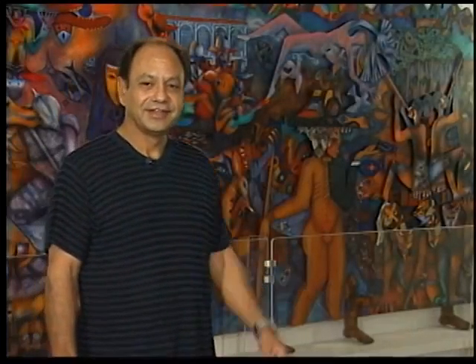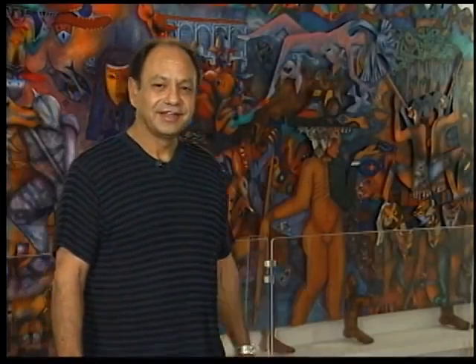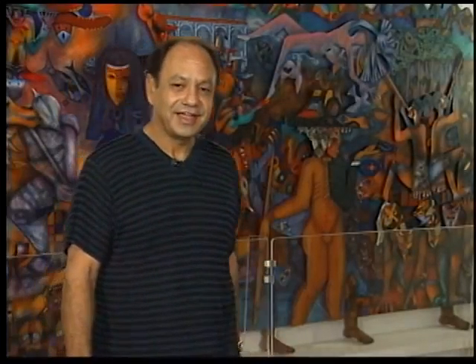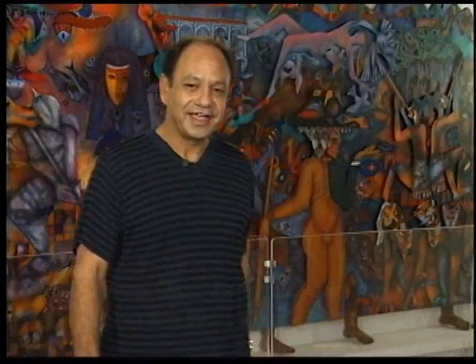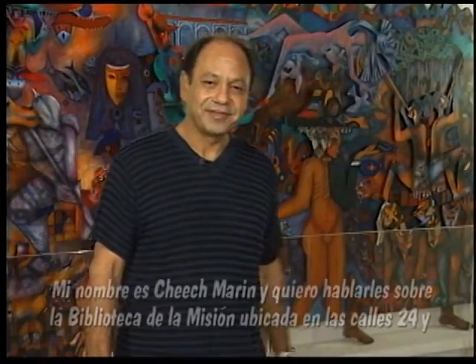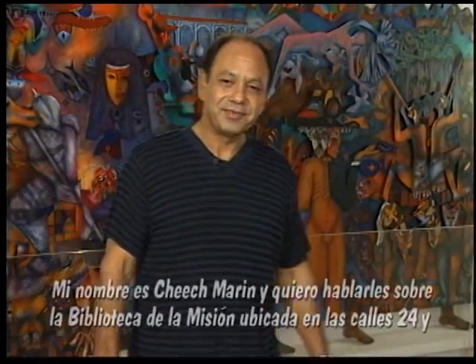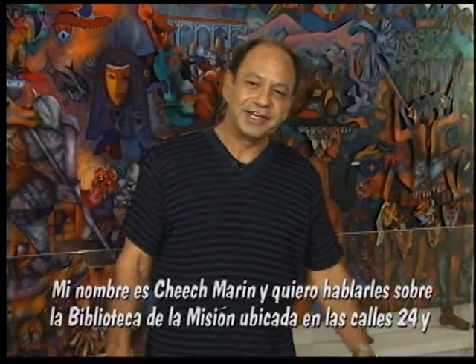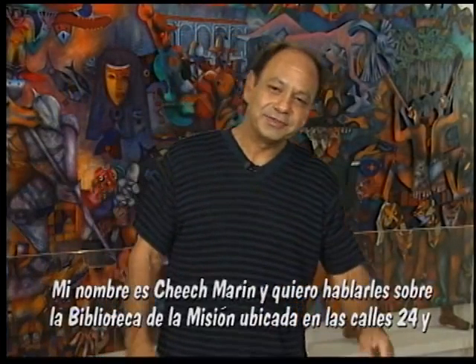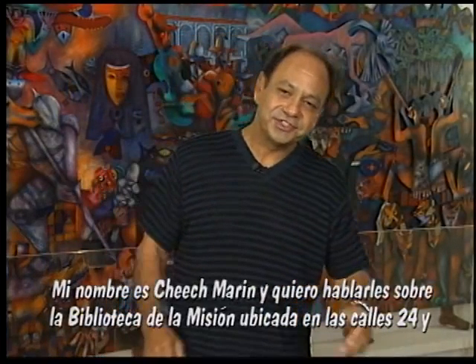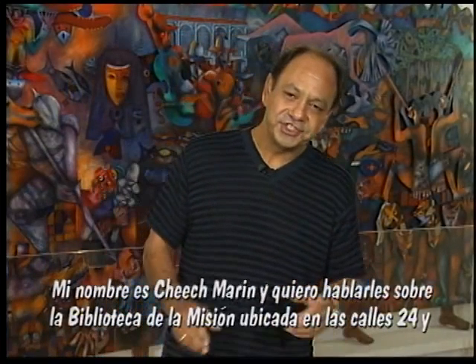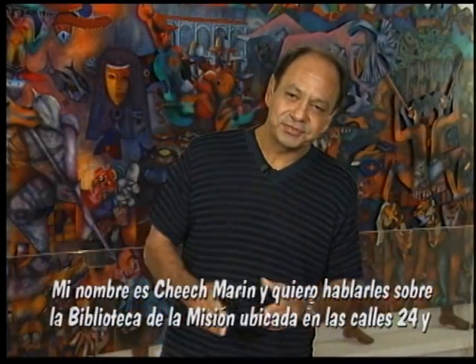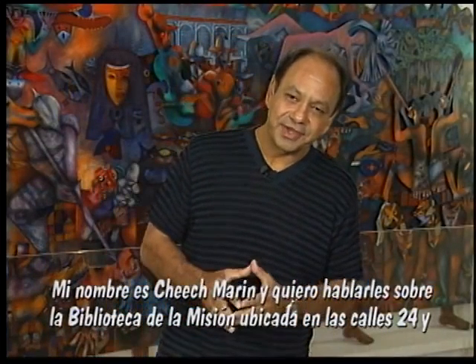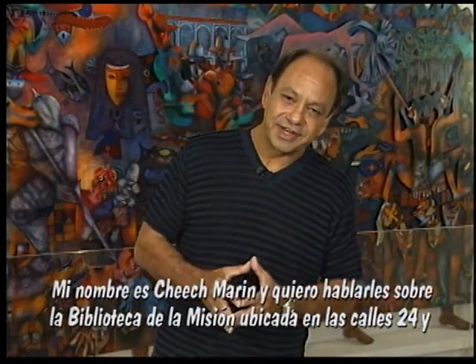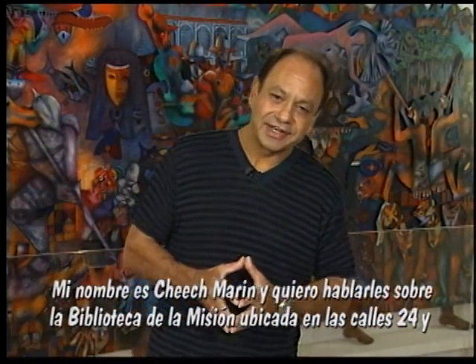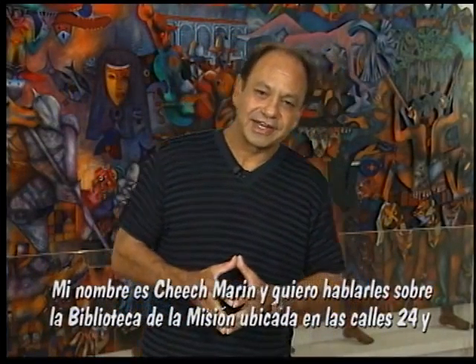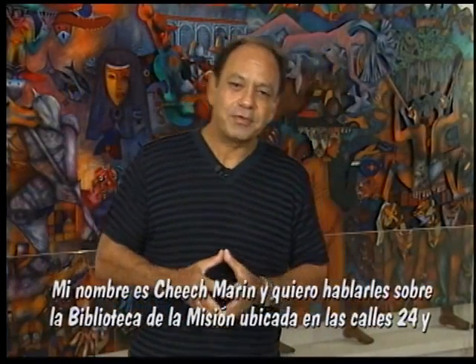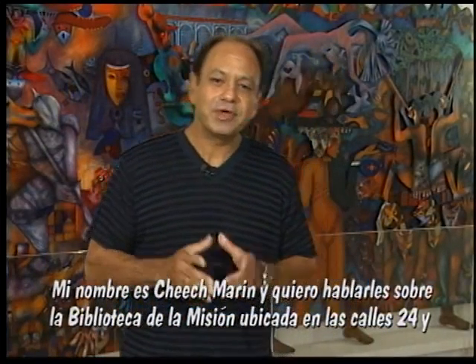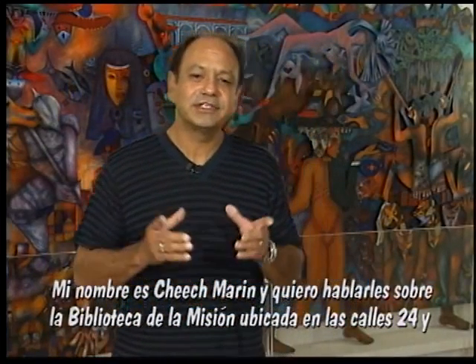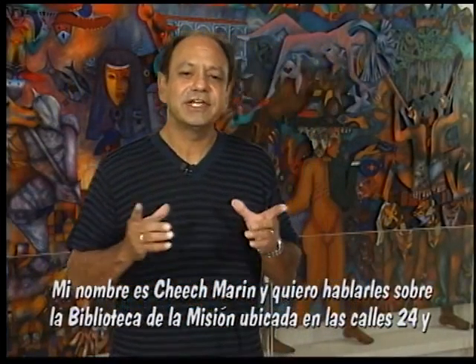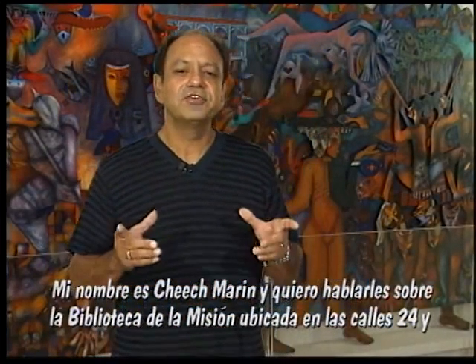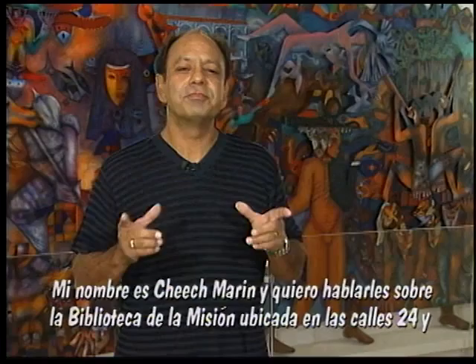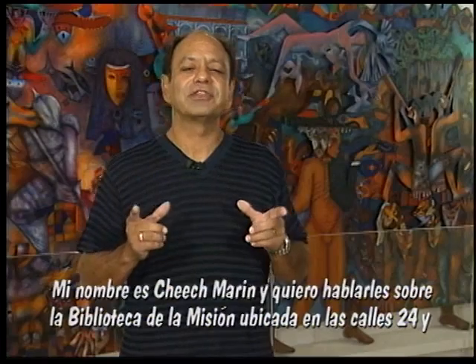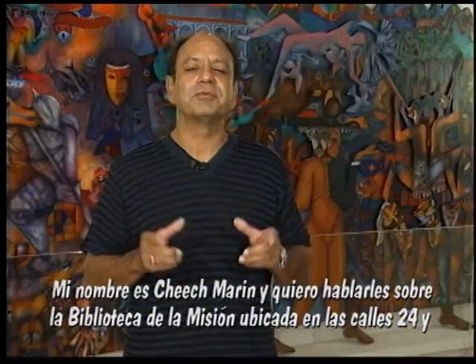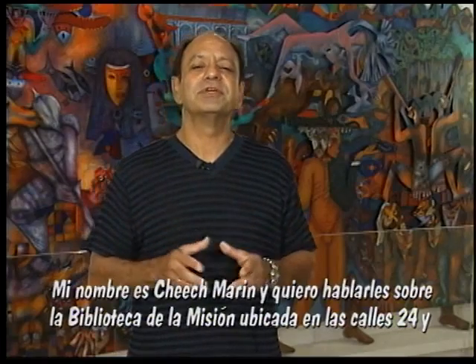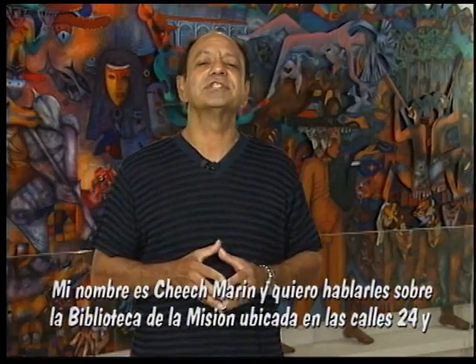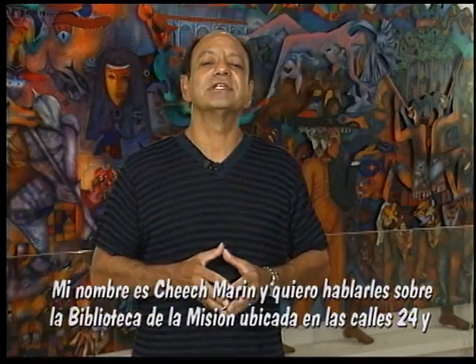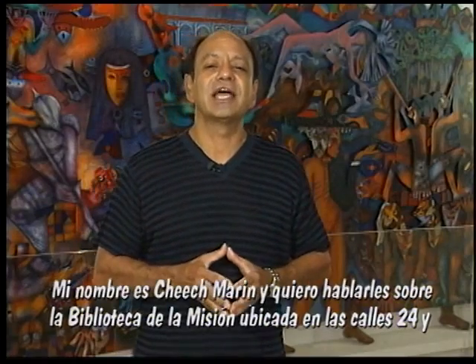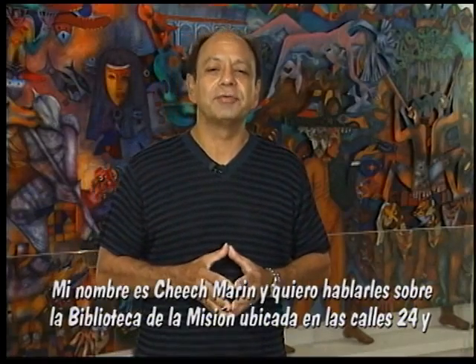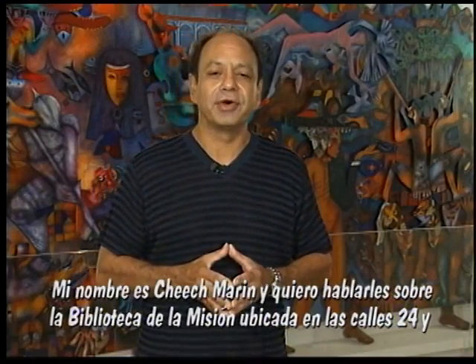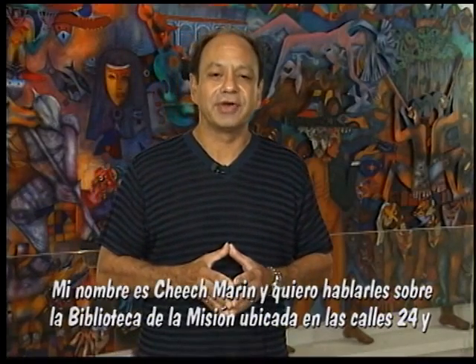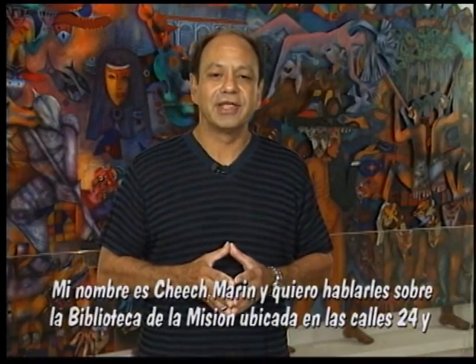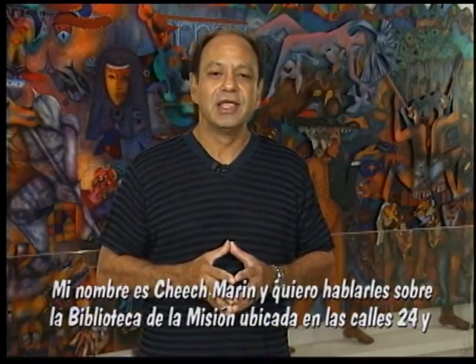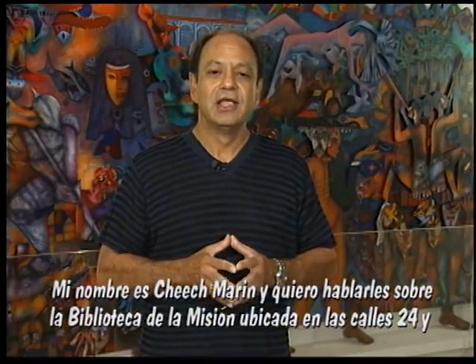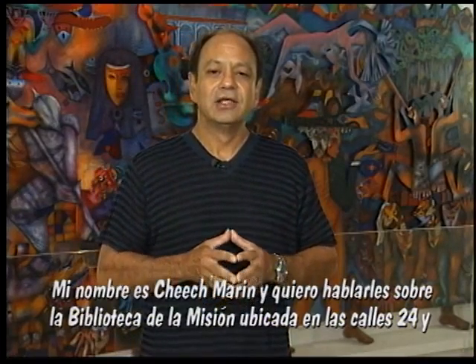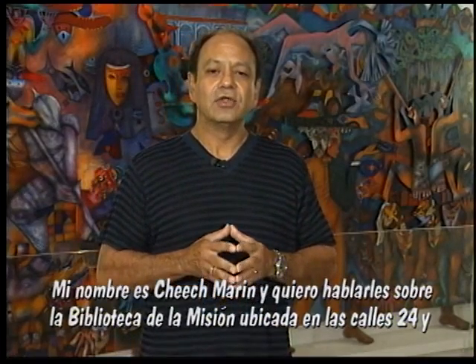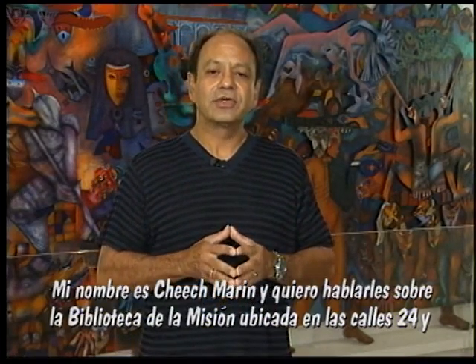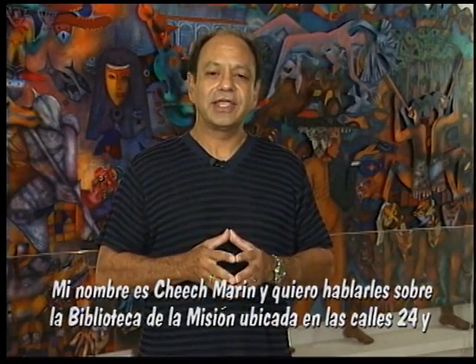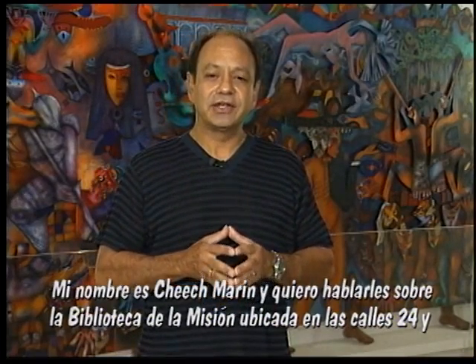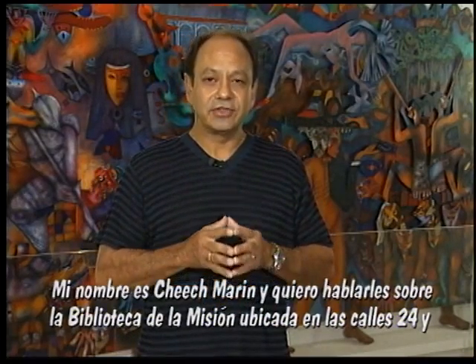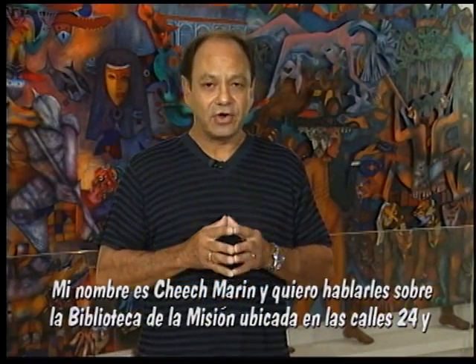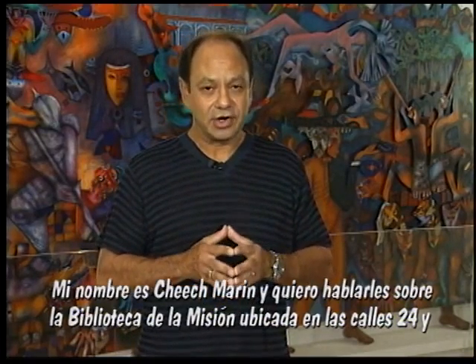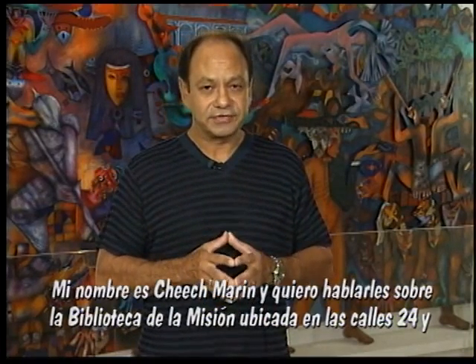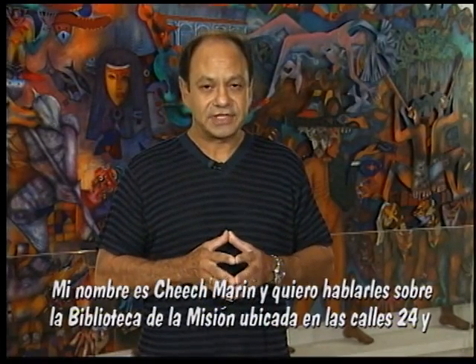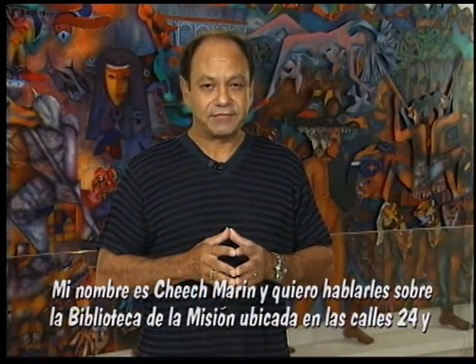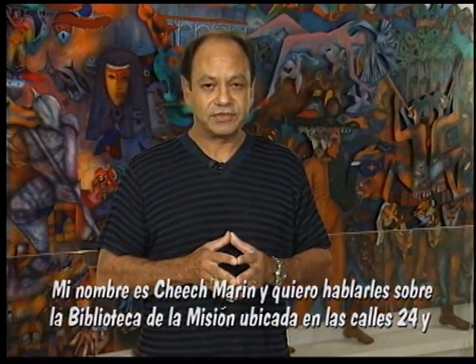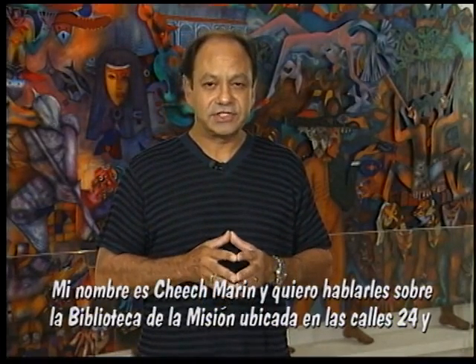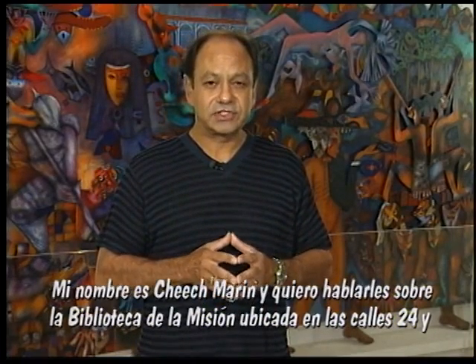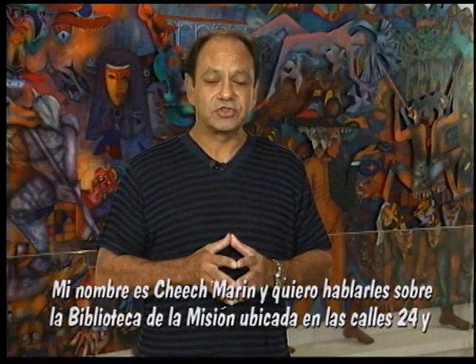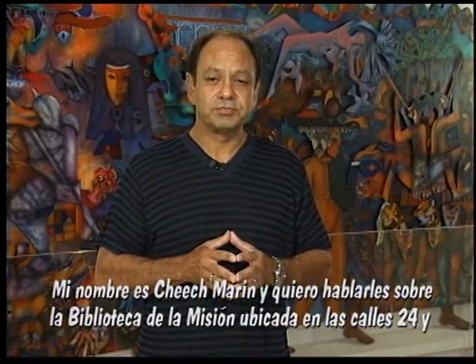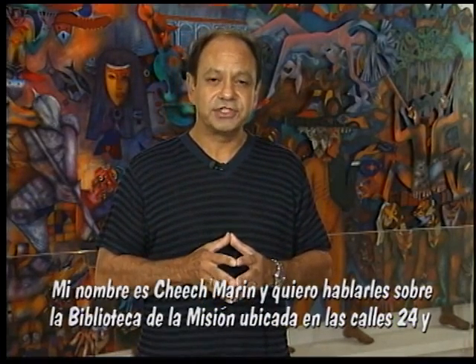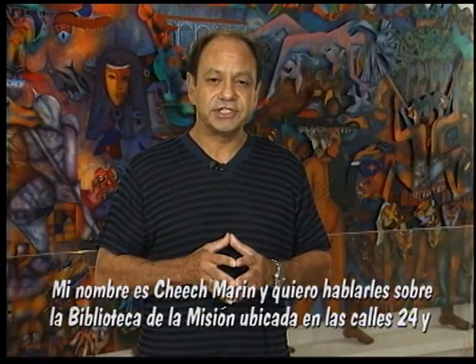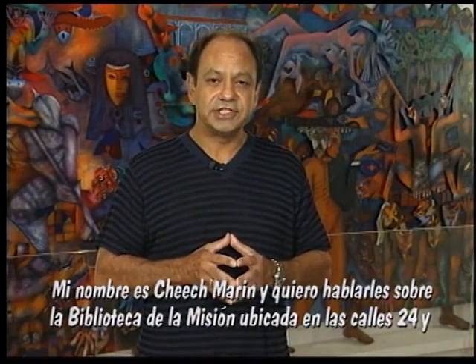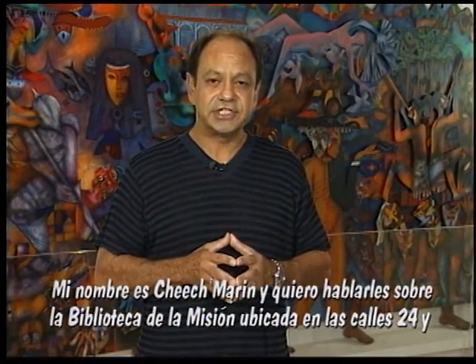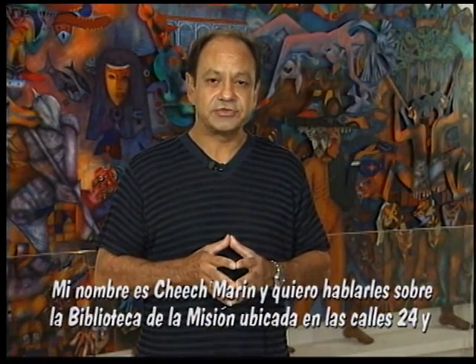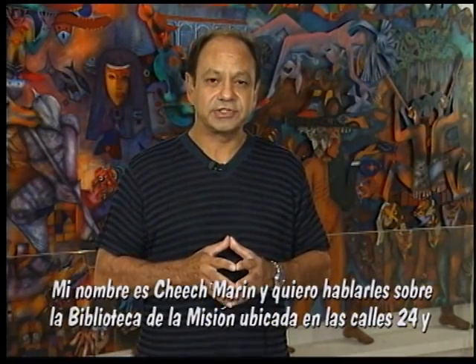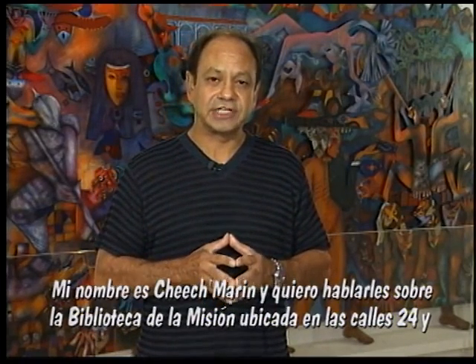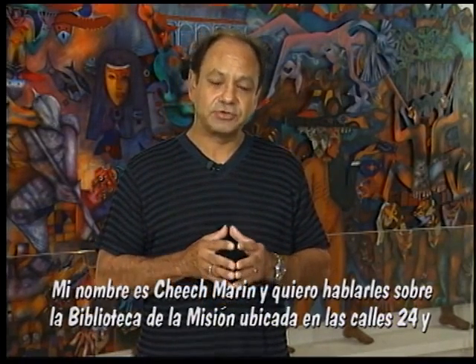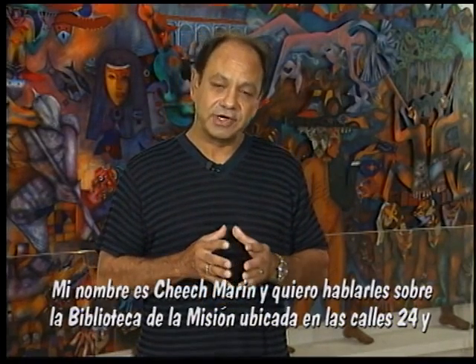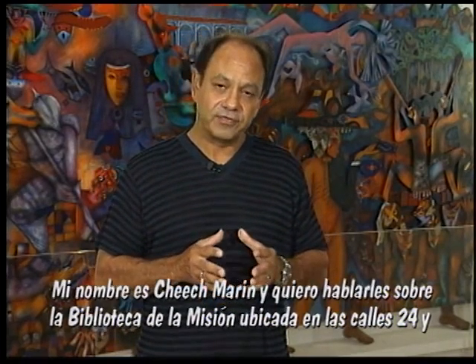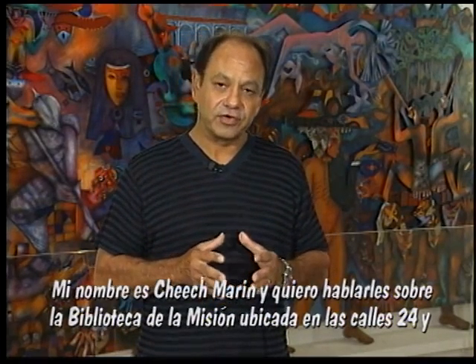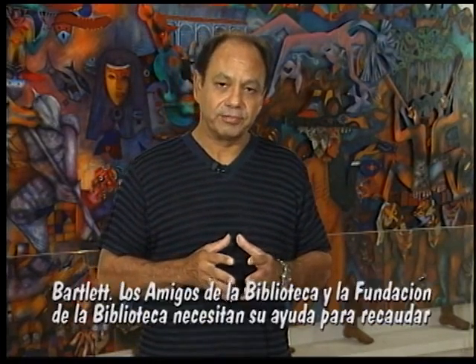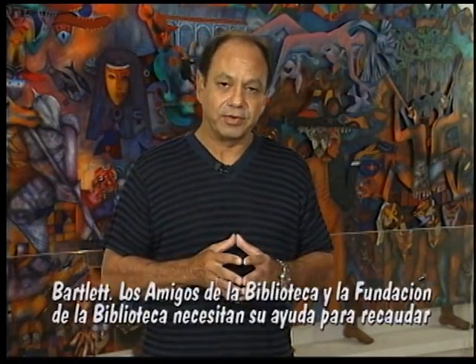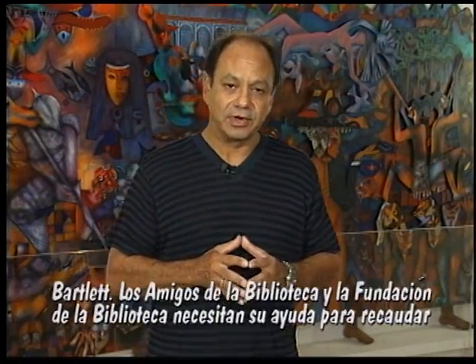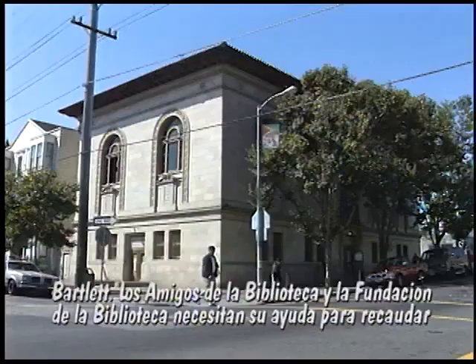Hi, my name is Cheech Marin, and I want to tell you about the Mission Library, located in the heart of San Francisco's Mission District at 24th and Bartlett.